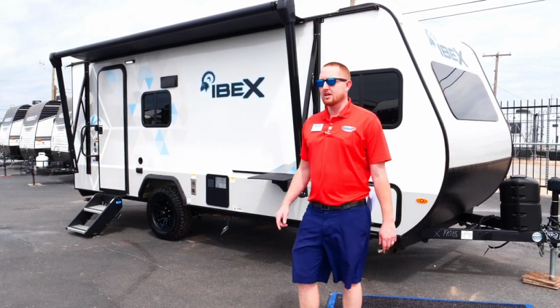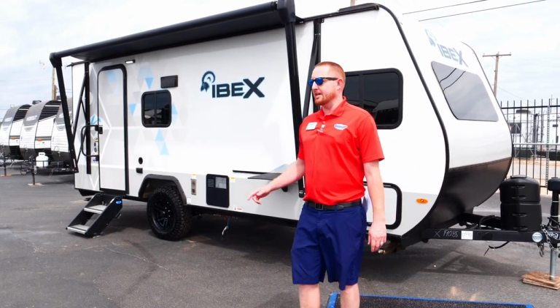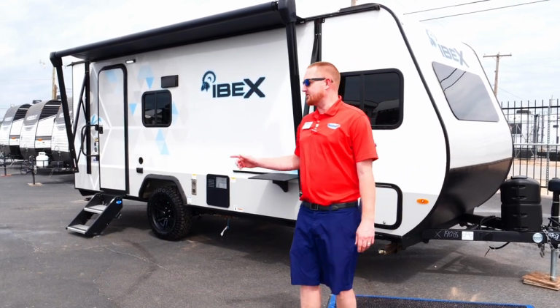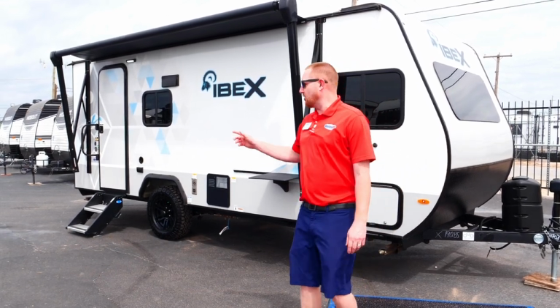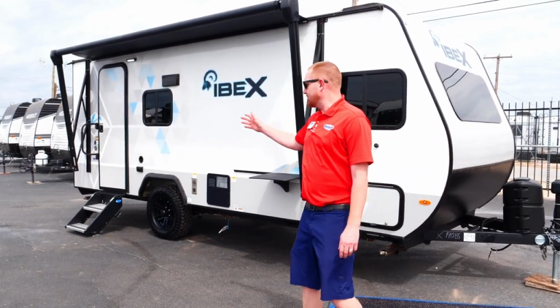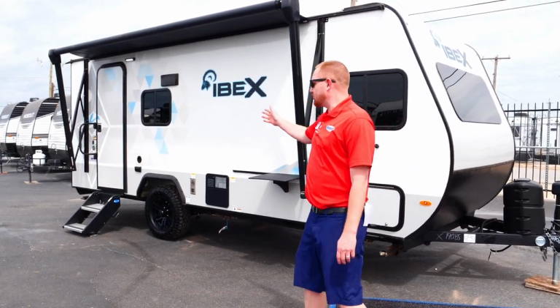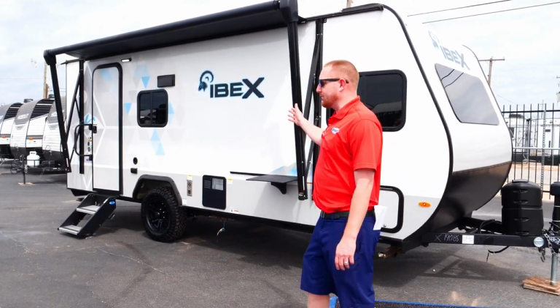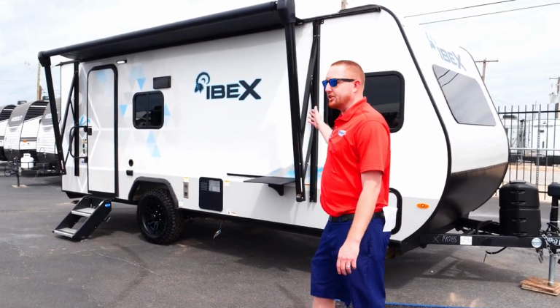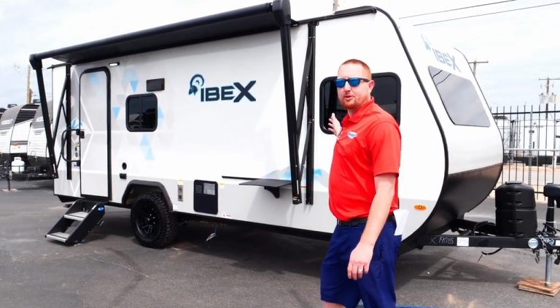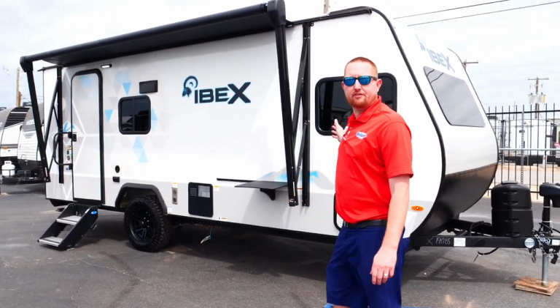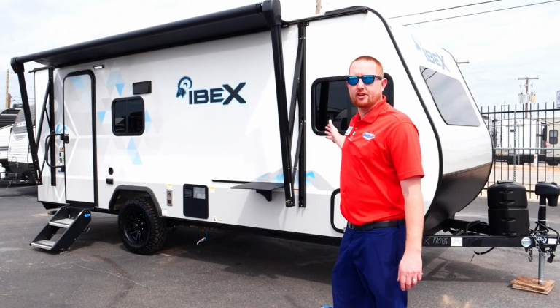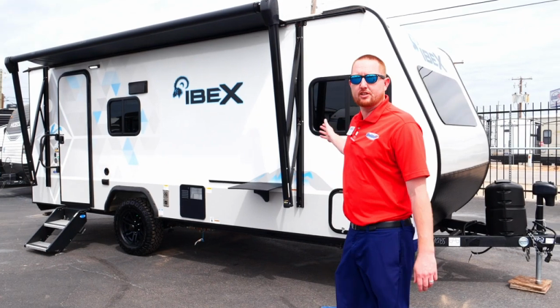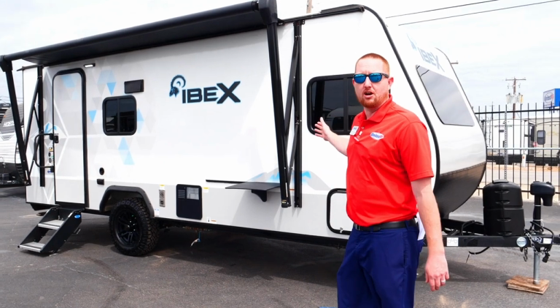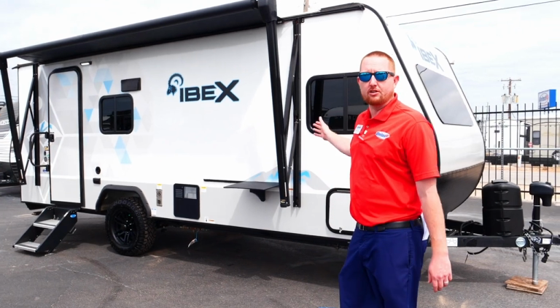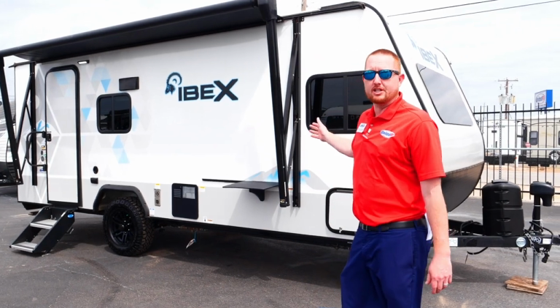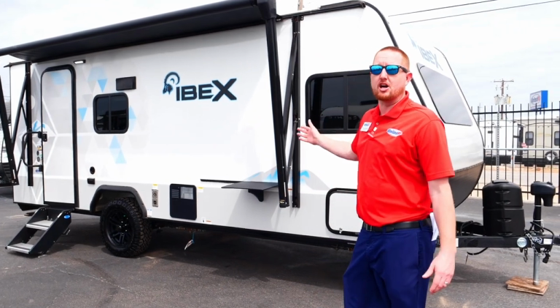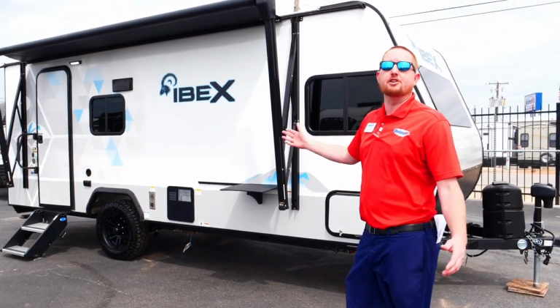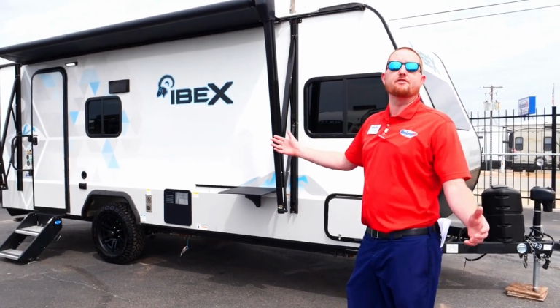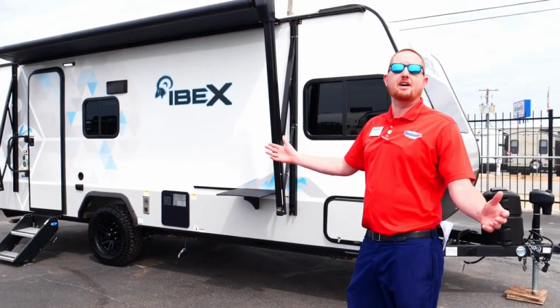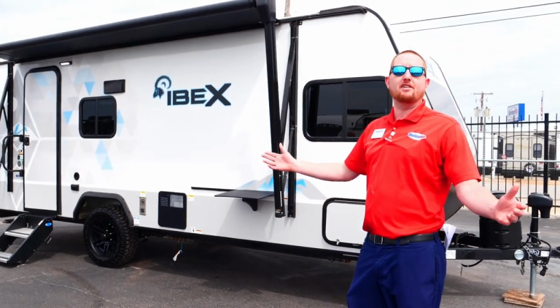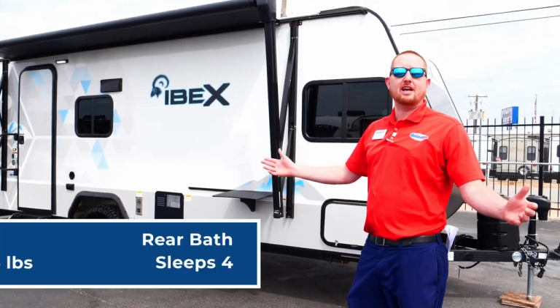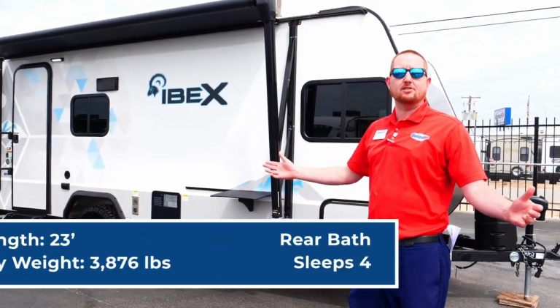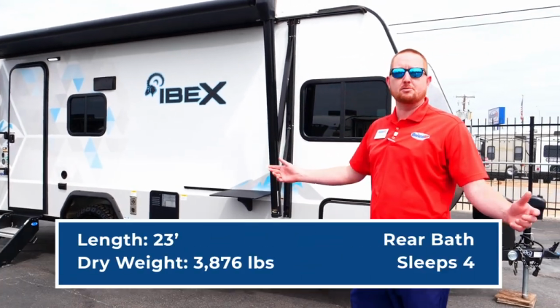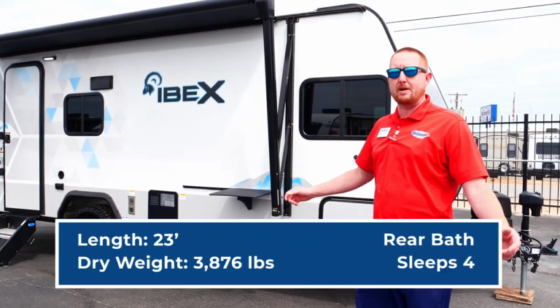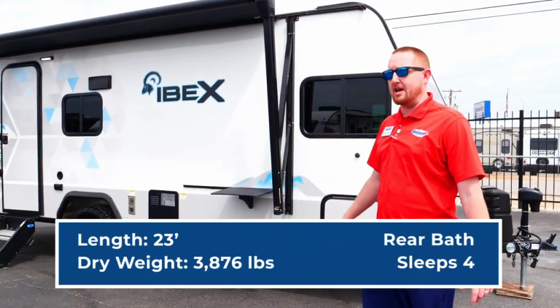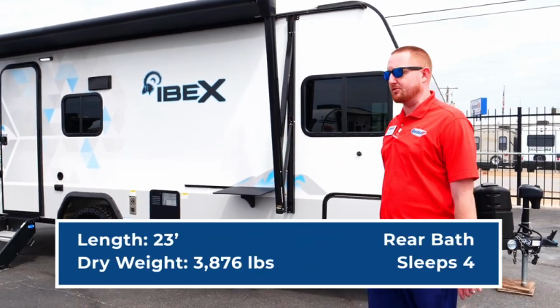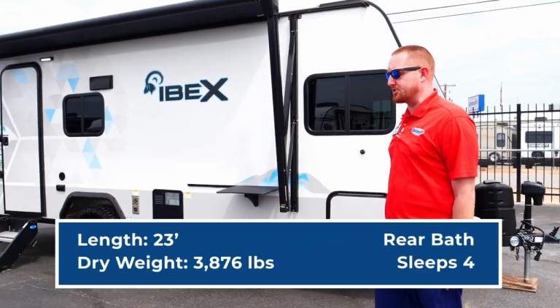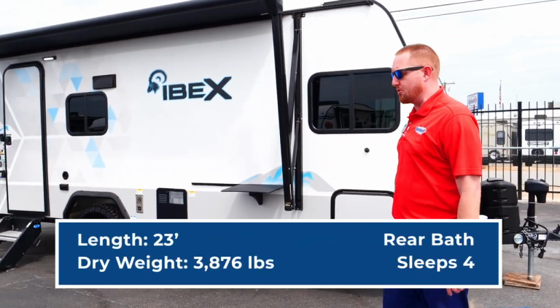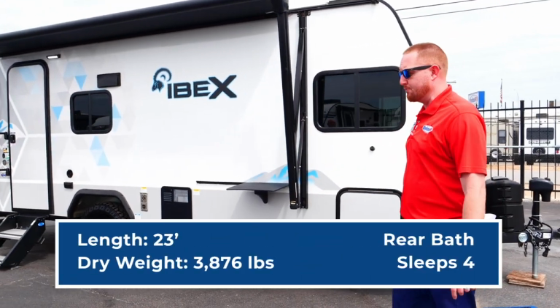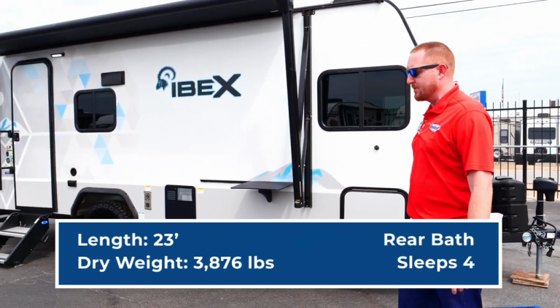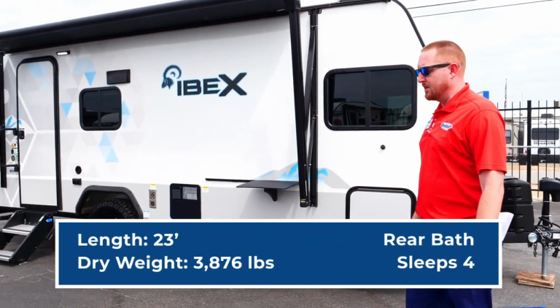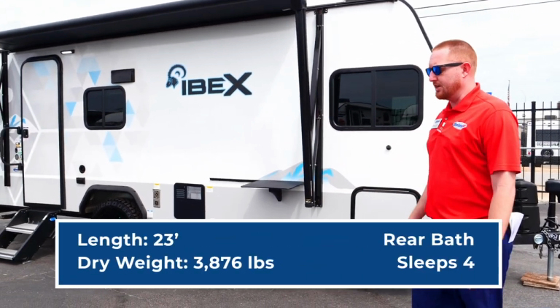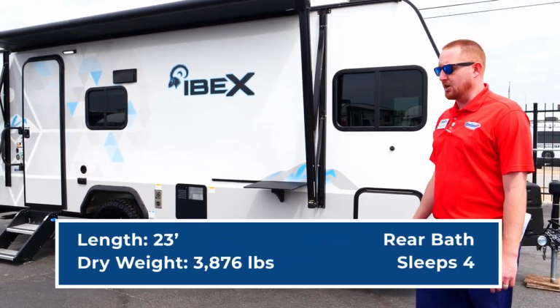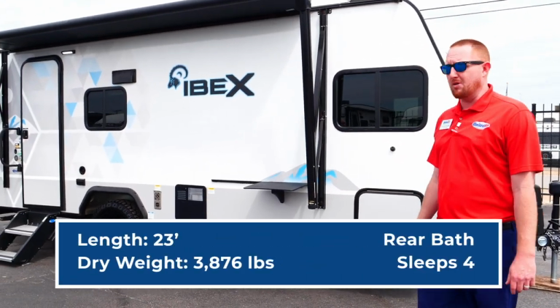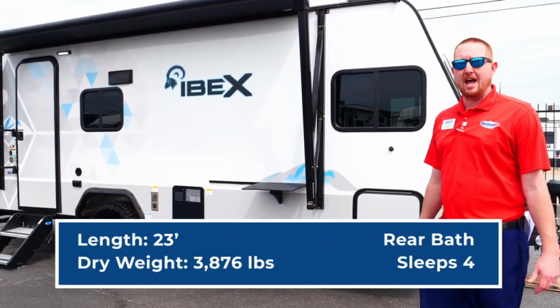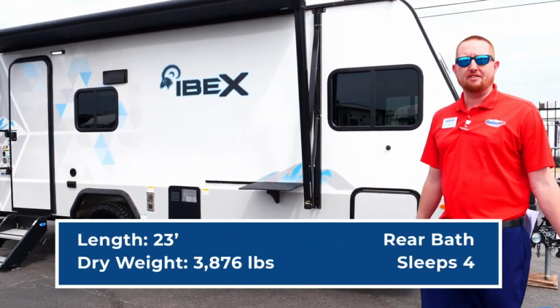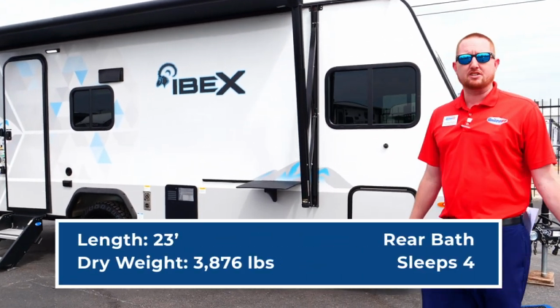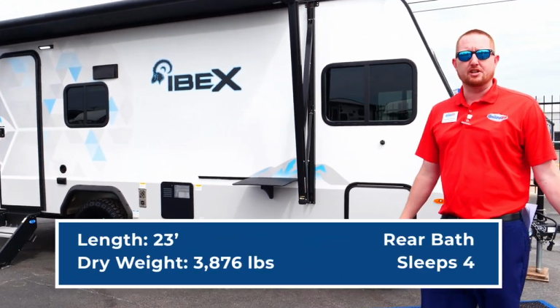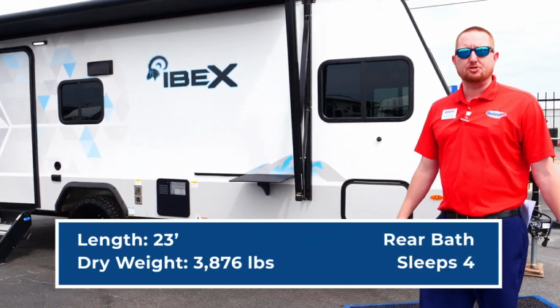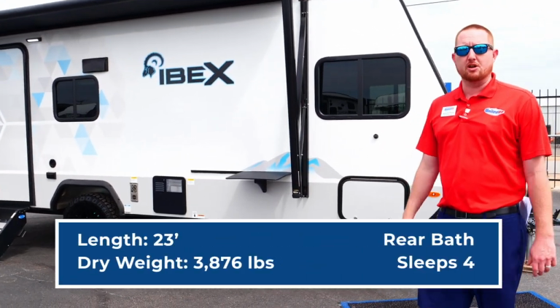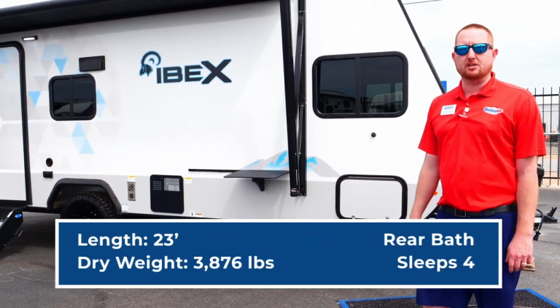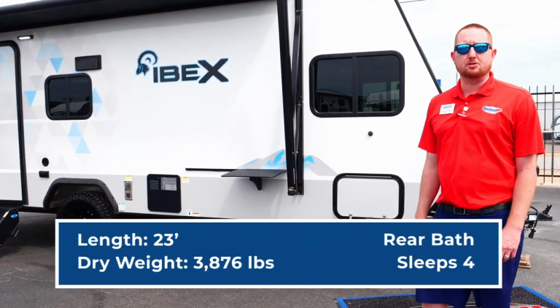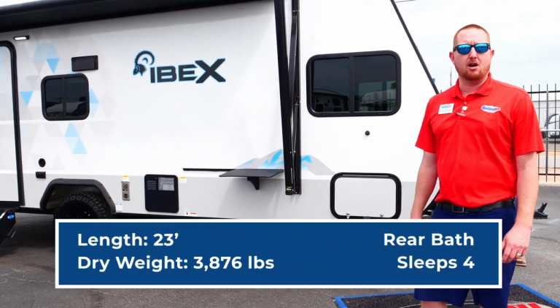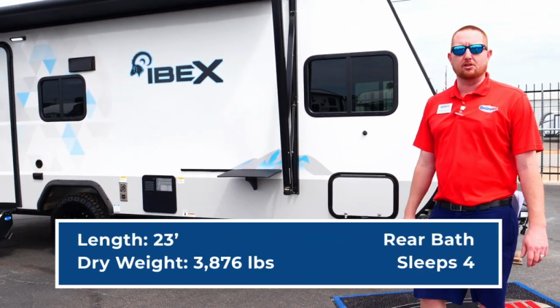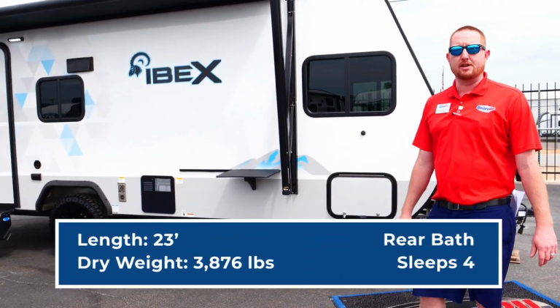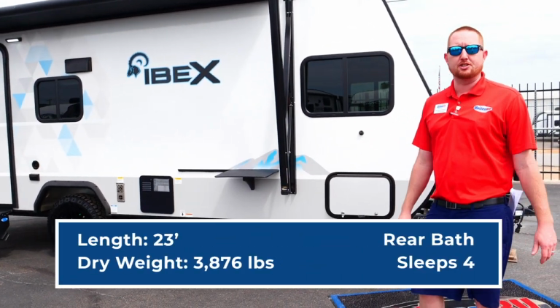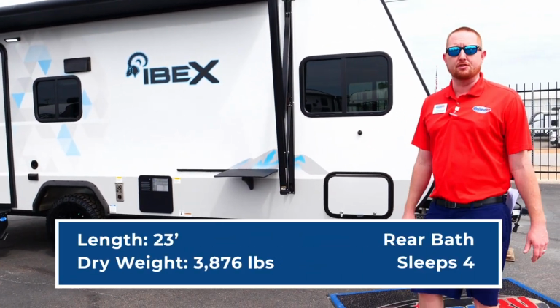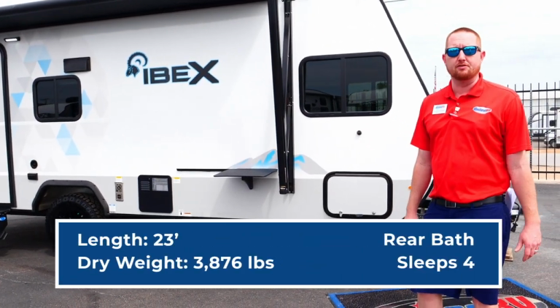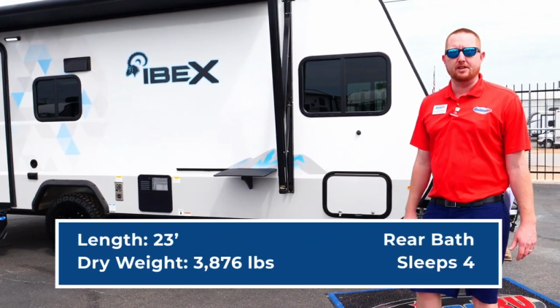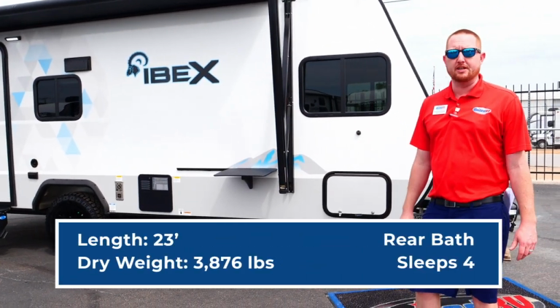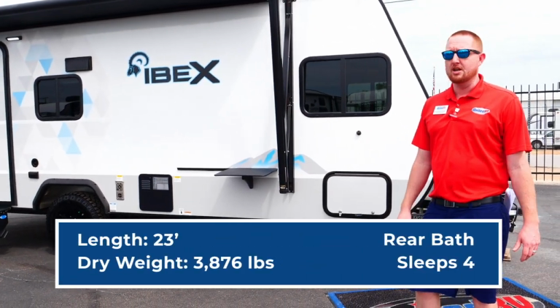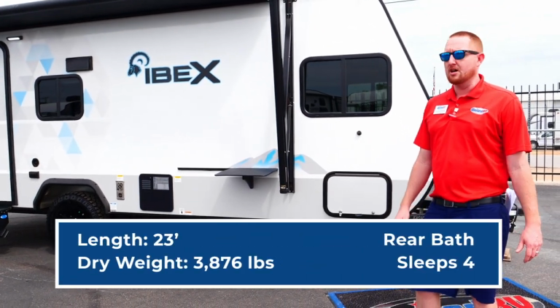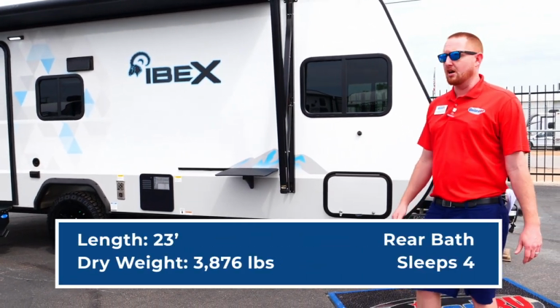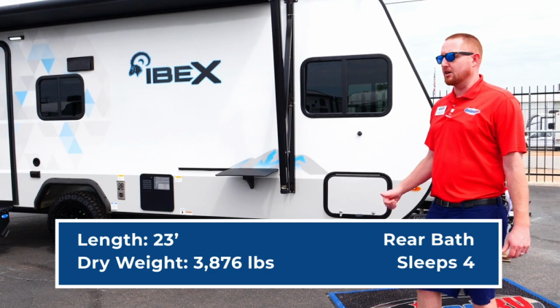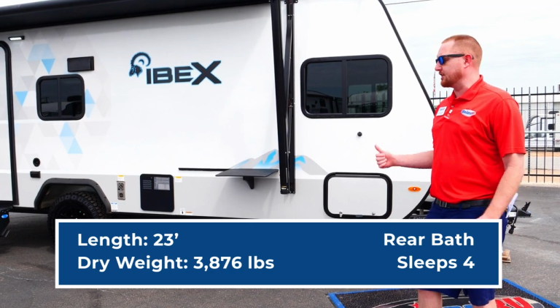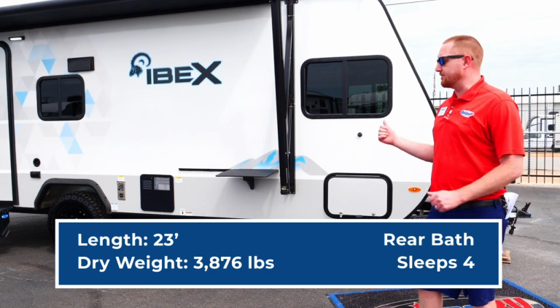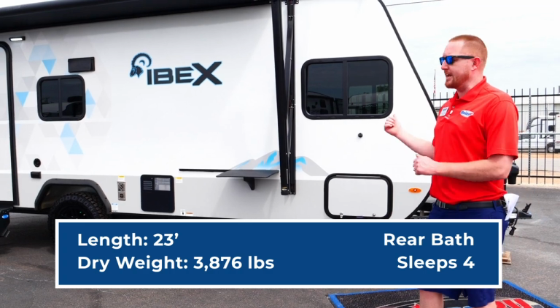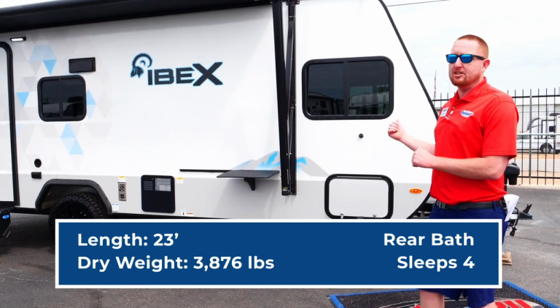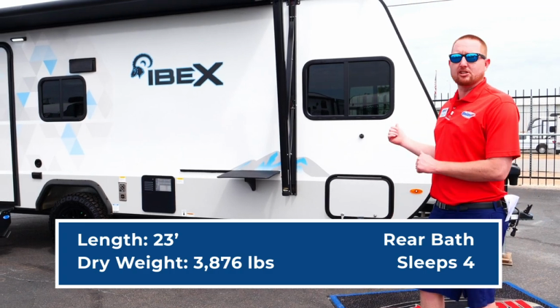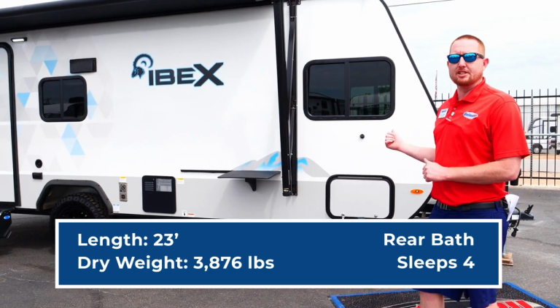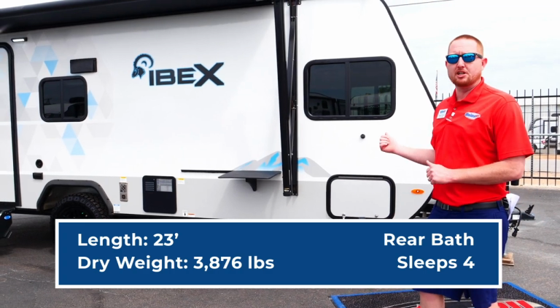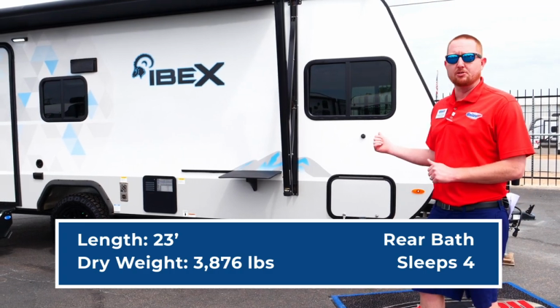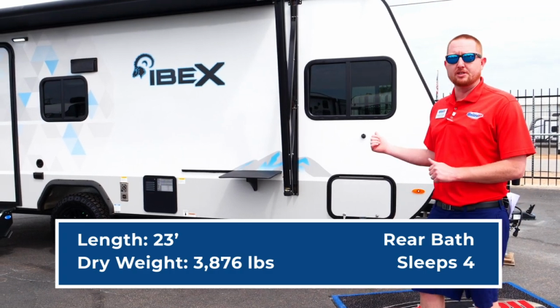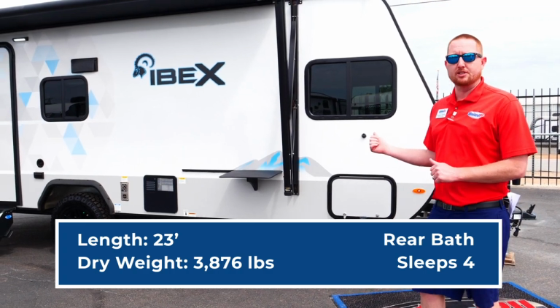It's only 23 feet long and it's under 5,000 pounds. So a half-ton truck or a smaller SUV could easily tow this.